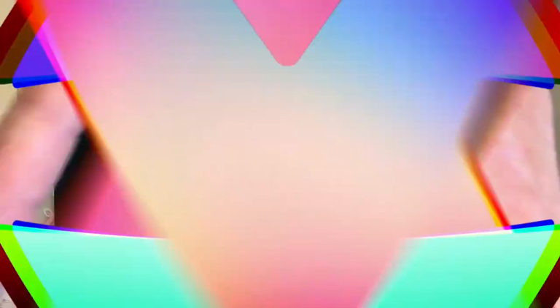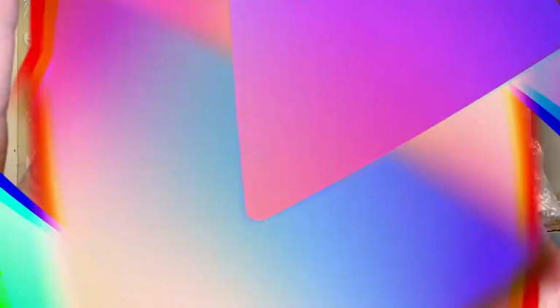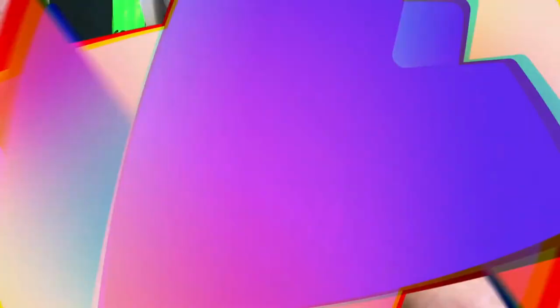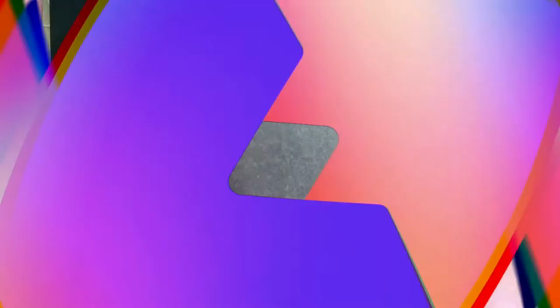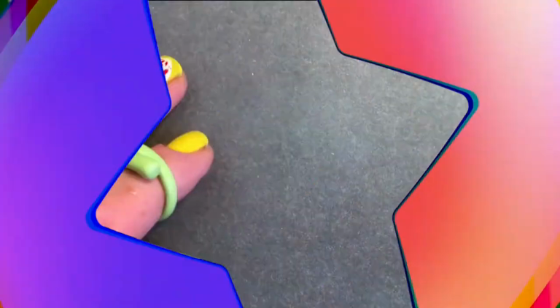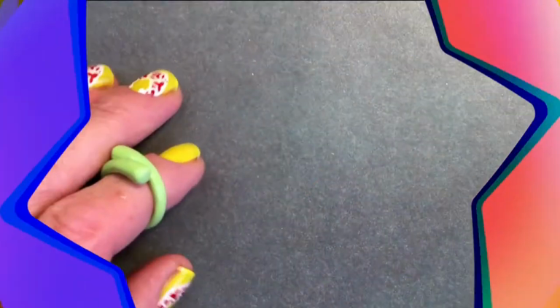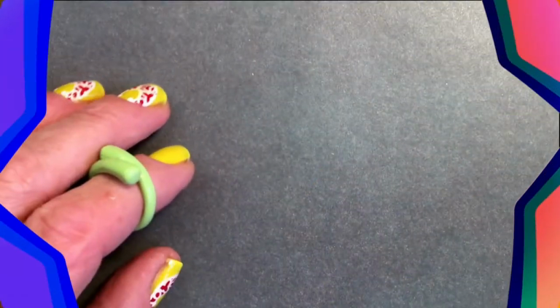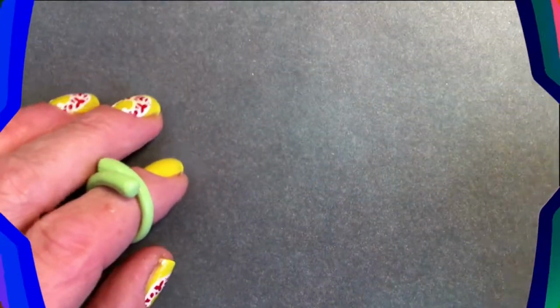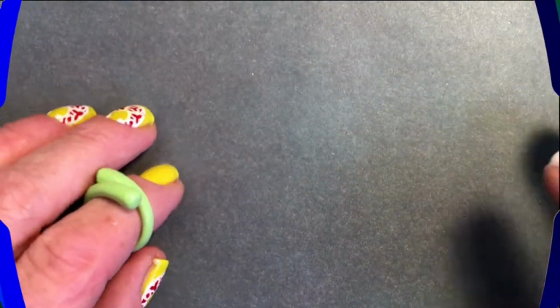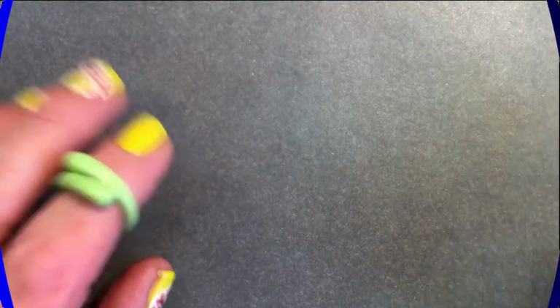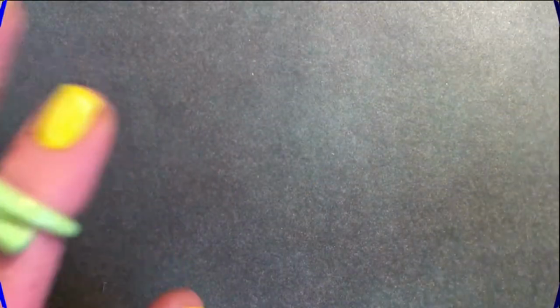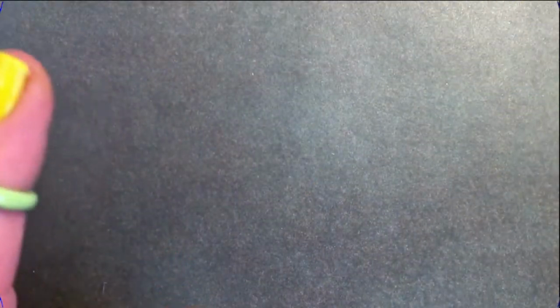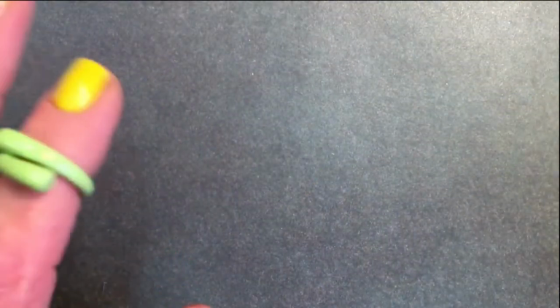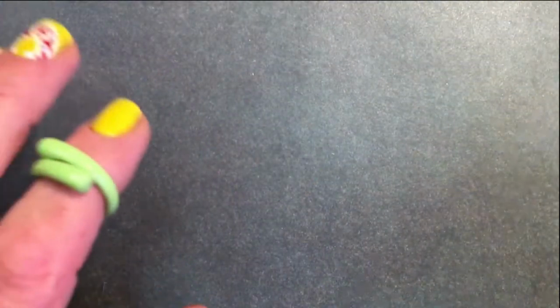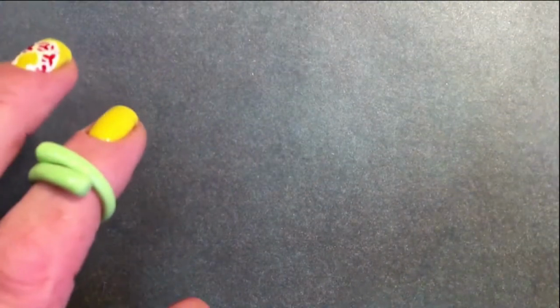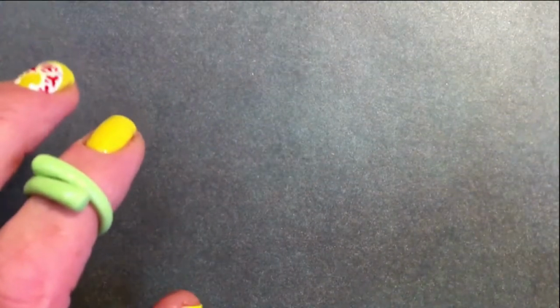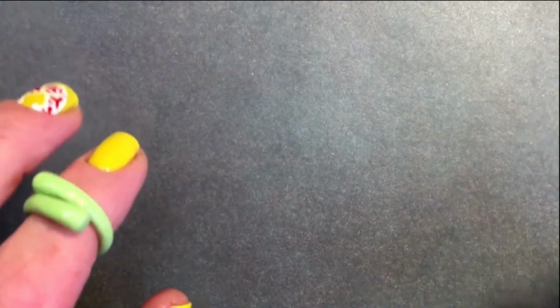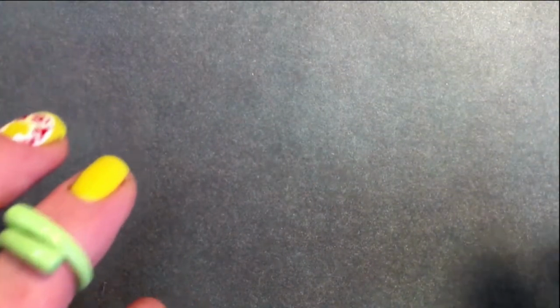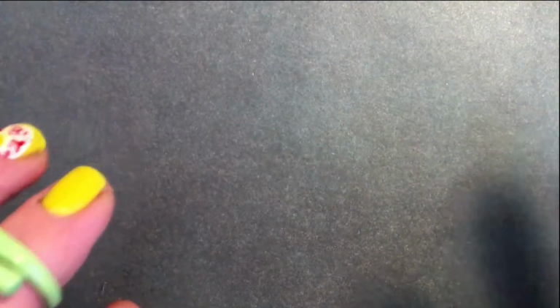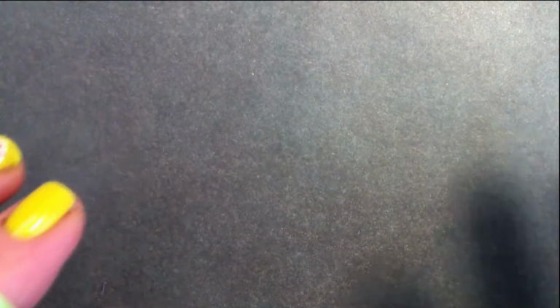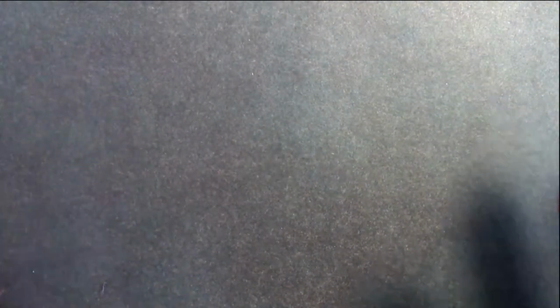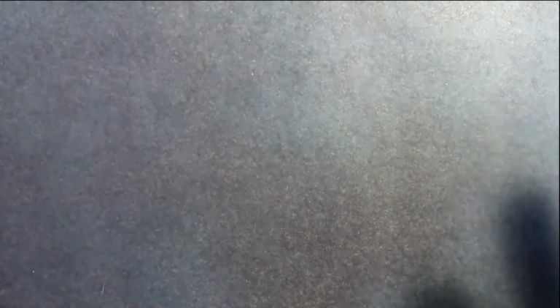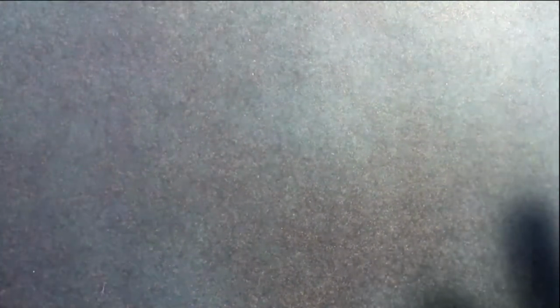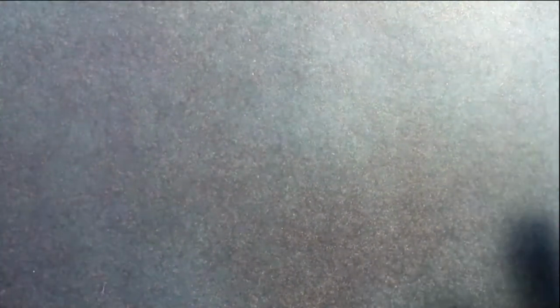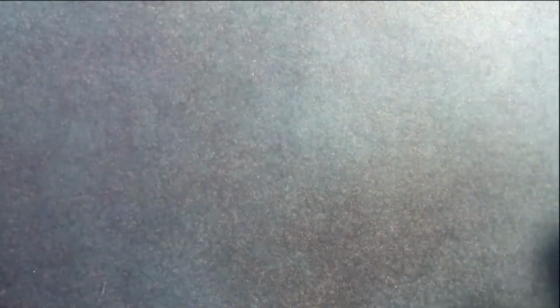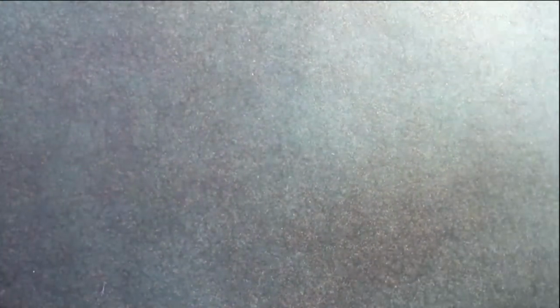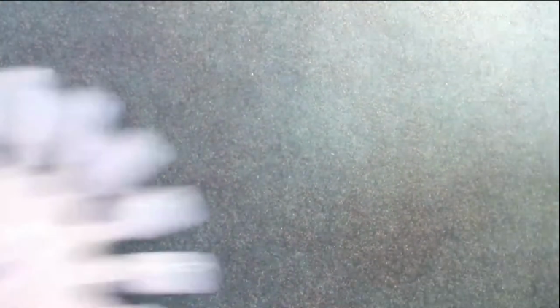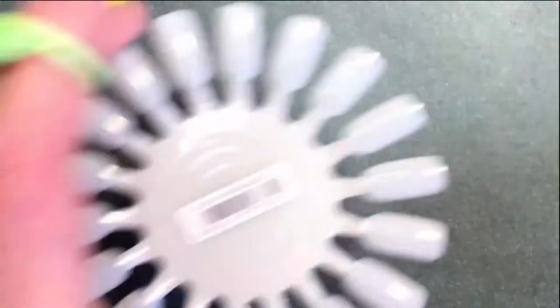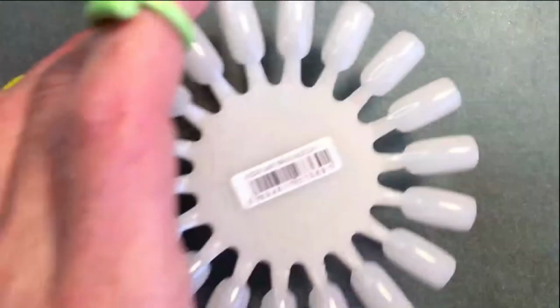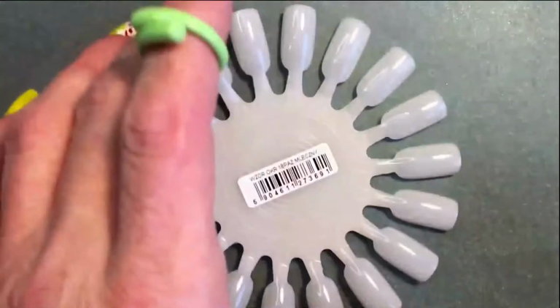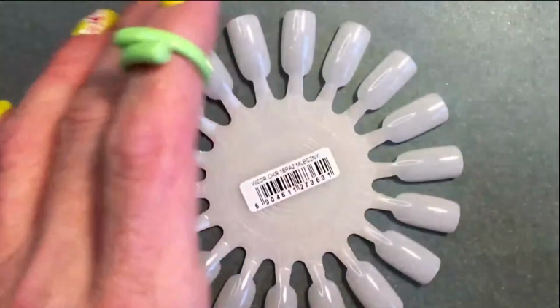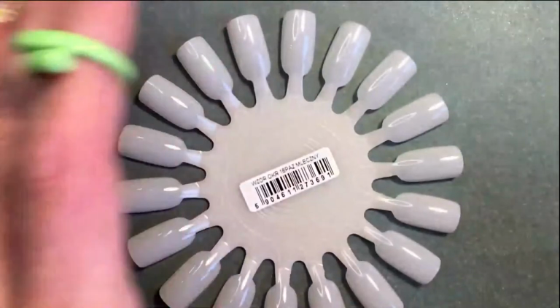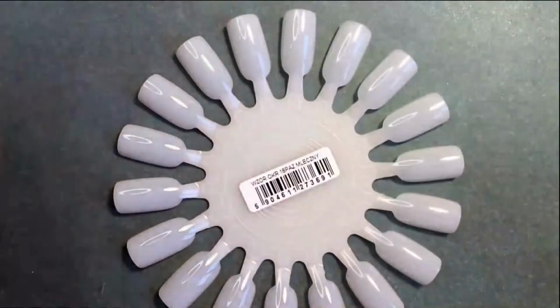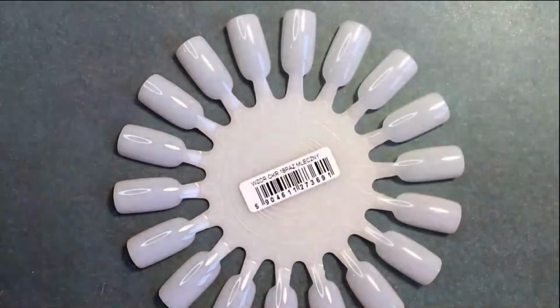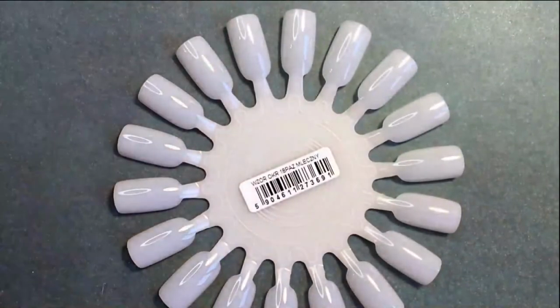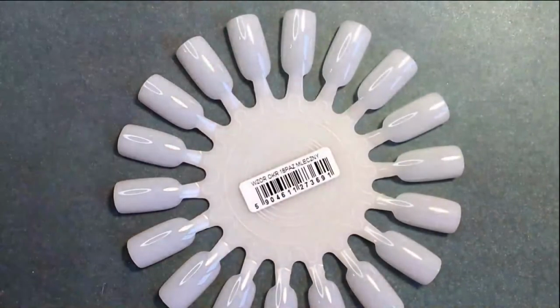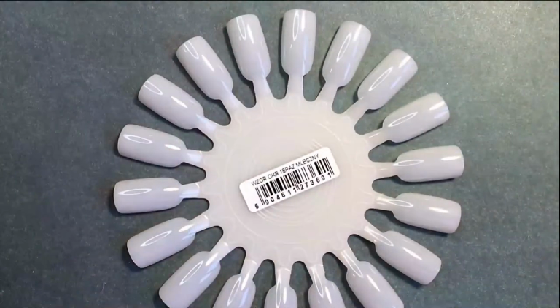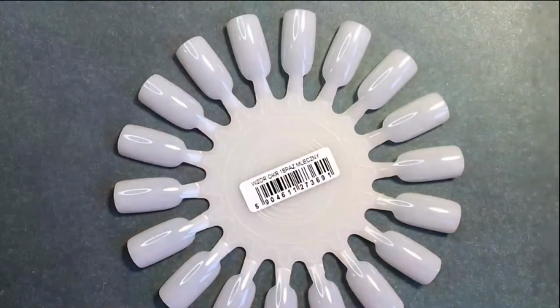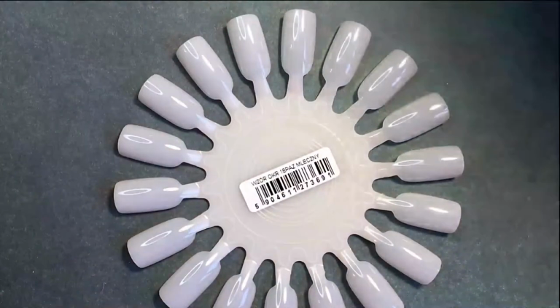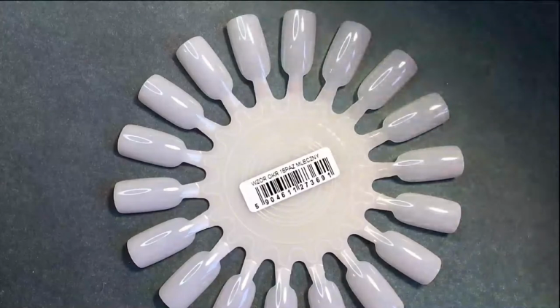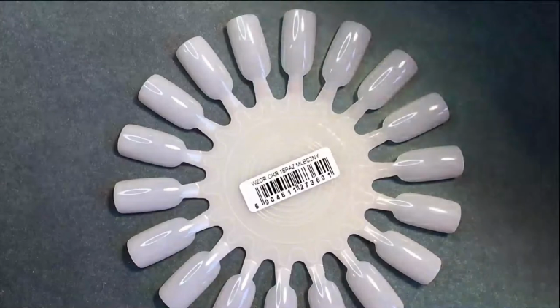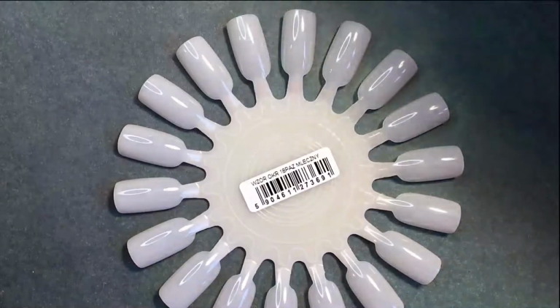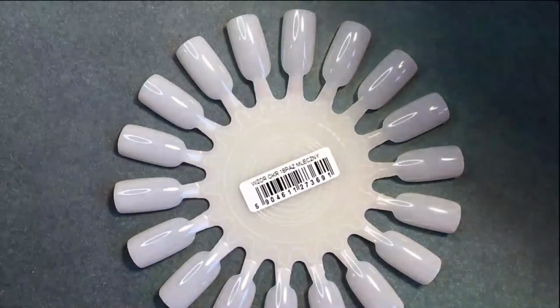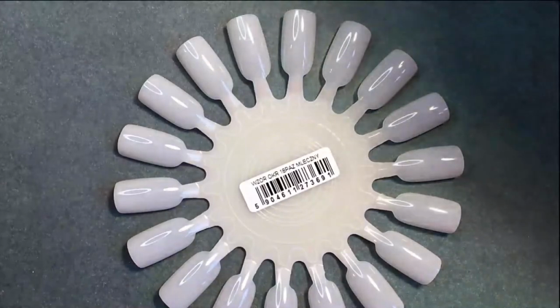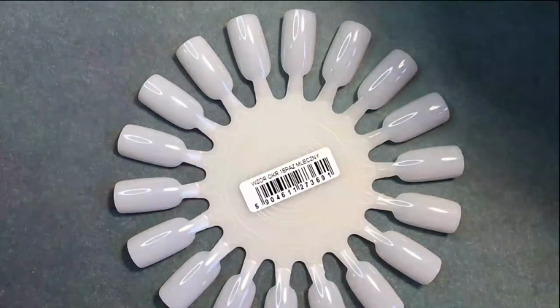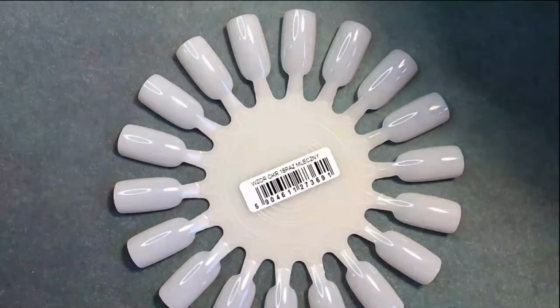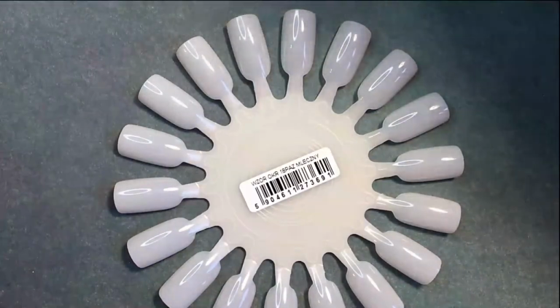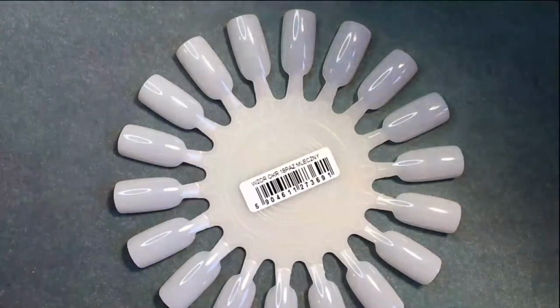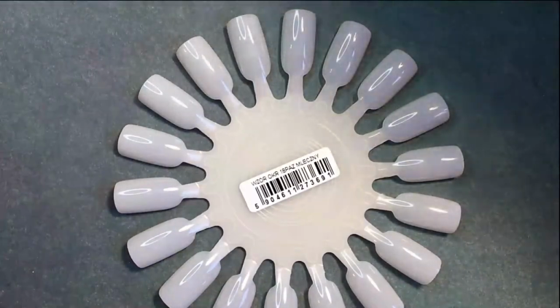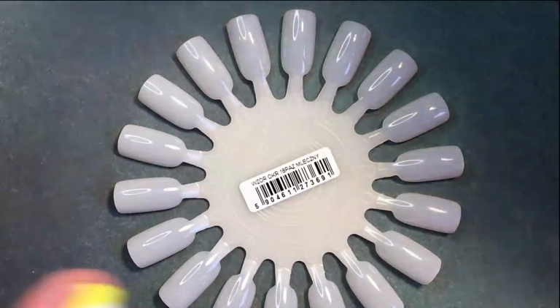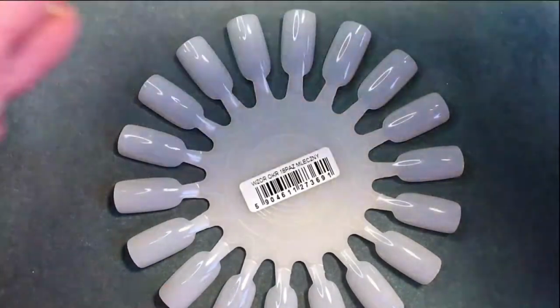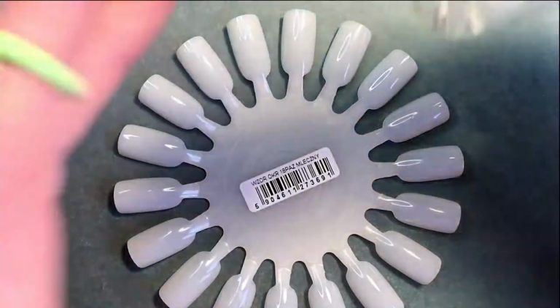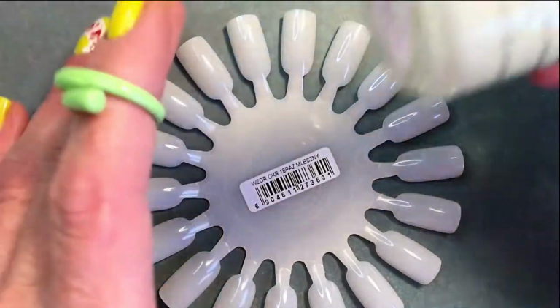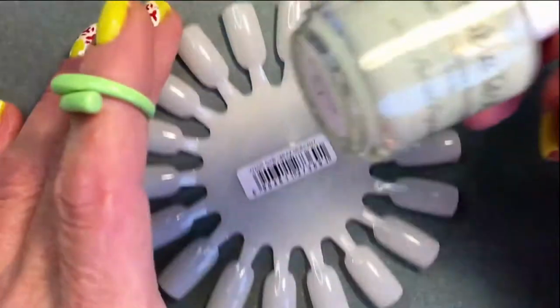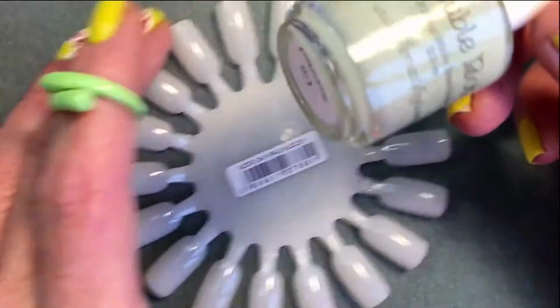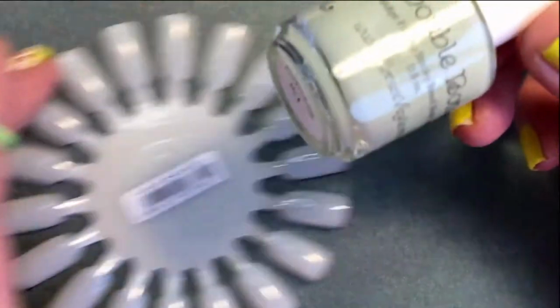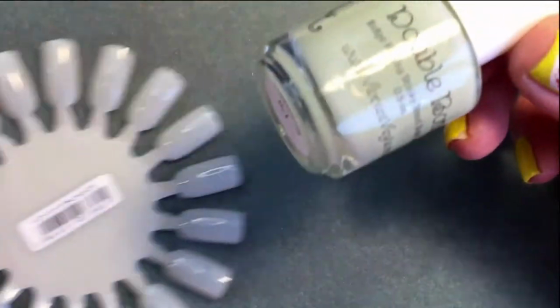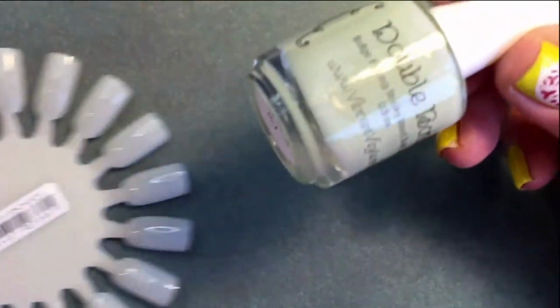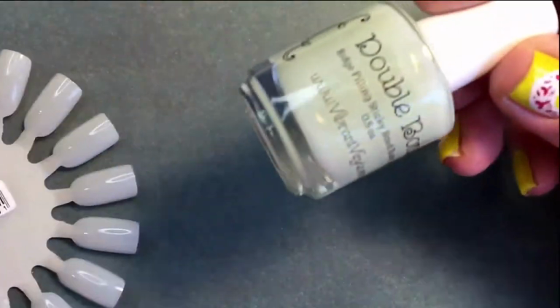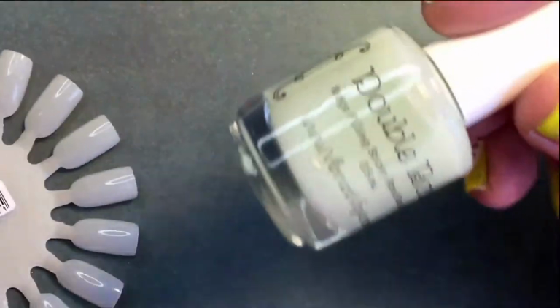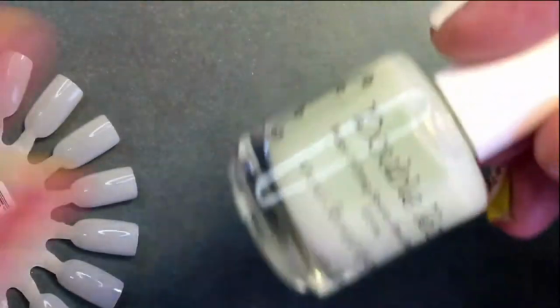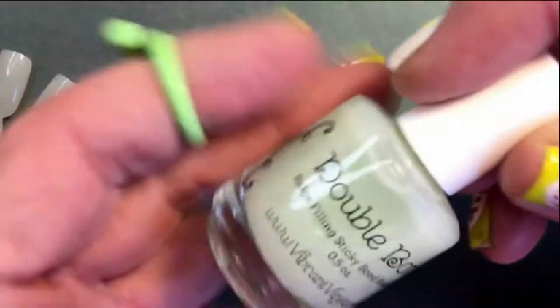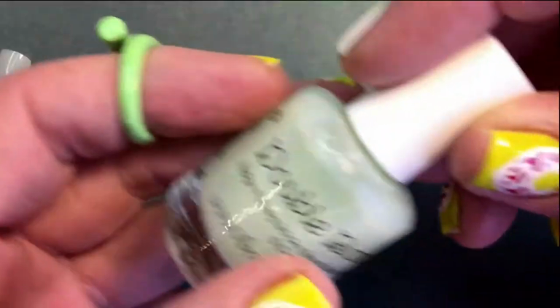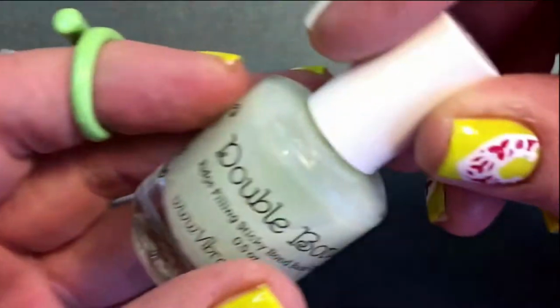Okay, so I just took everything out, and I'm going to start with the first one.